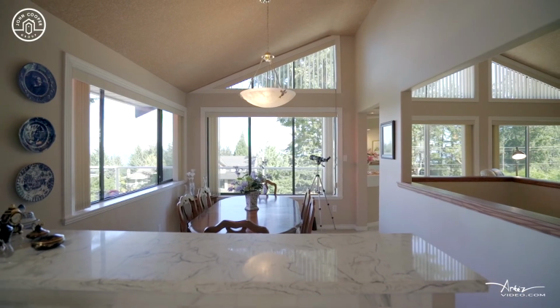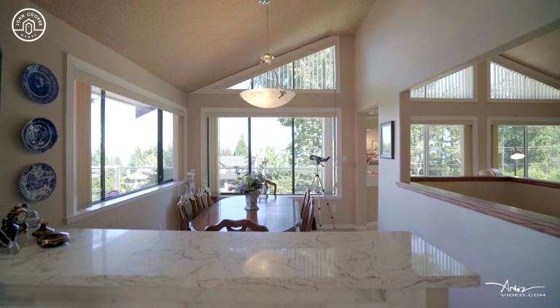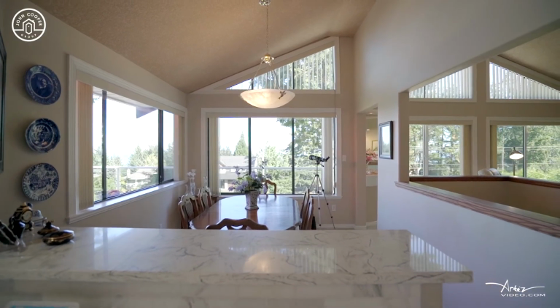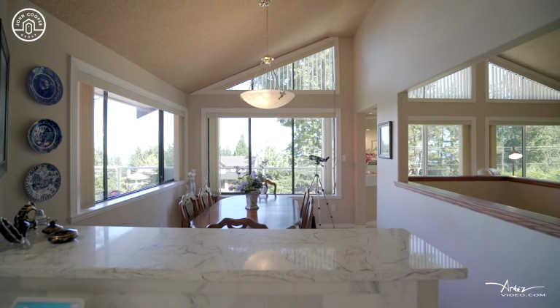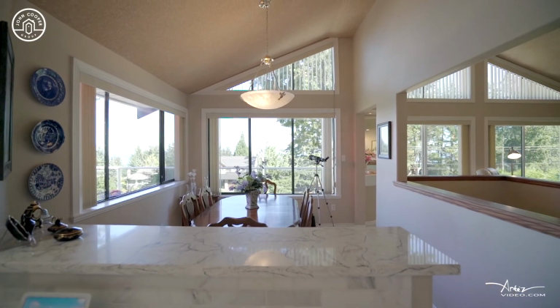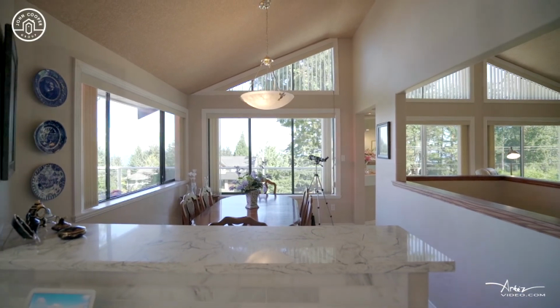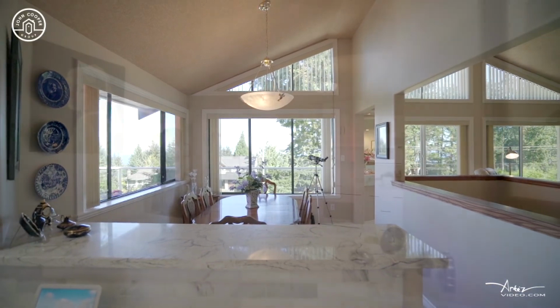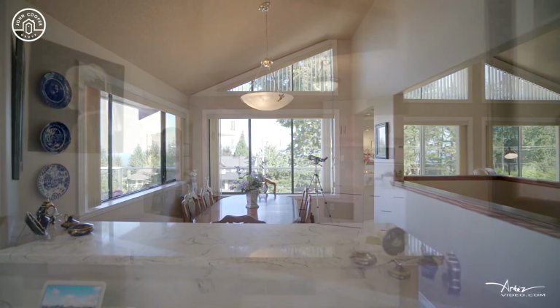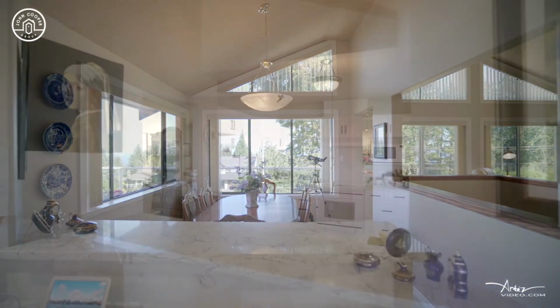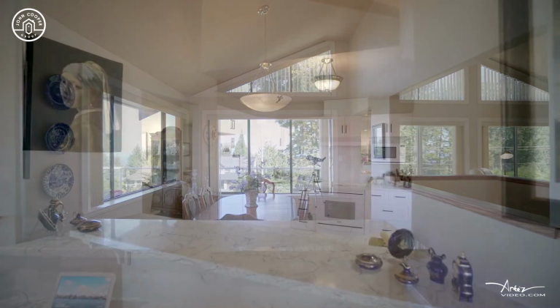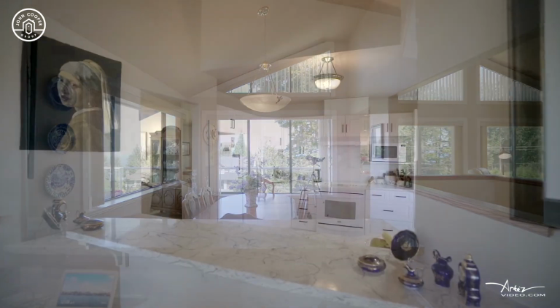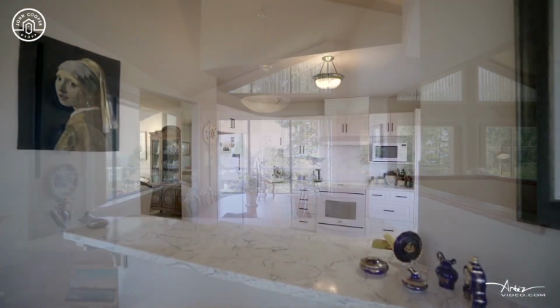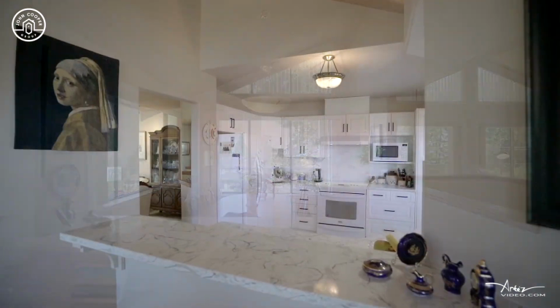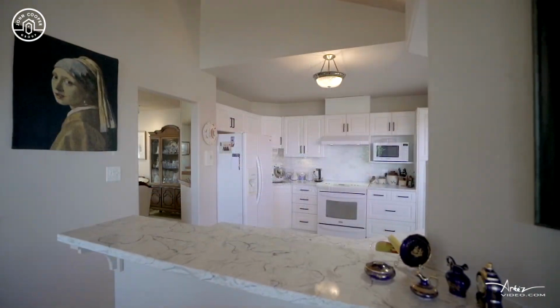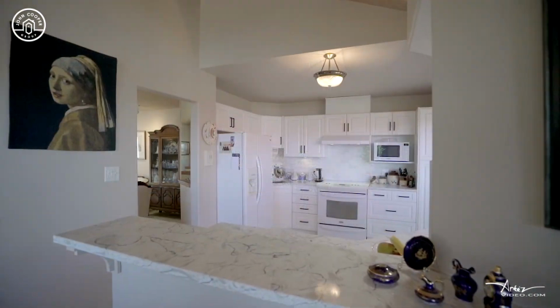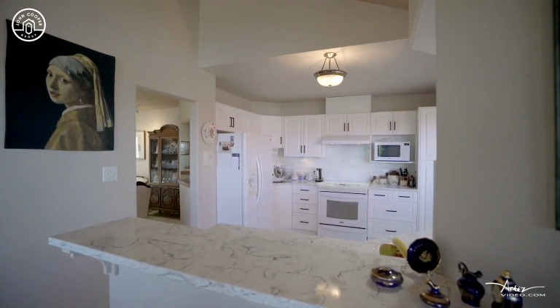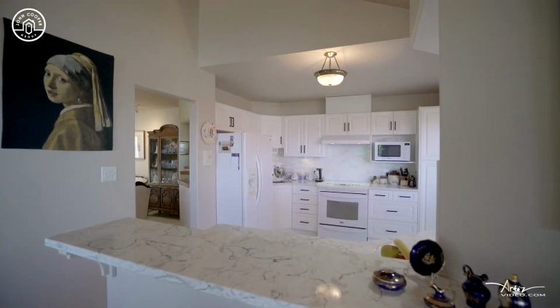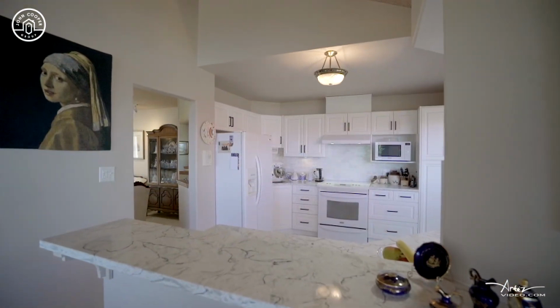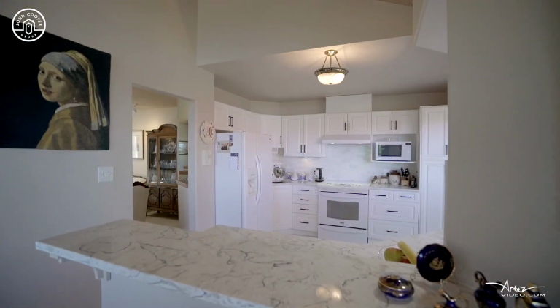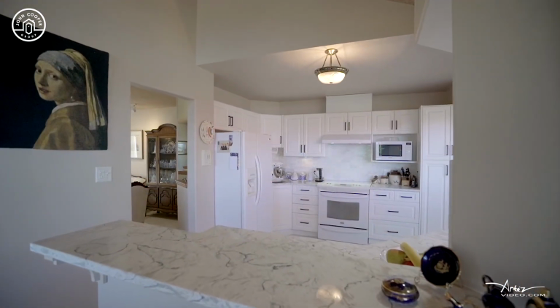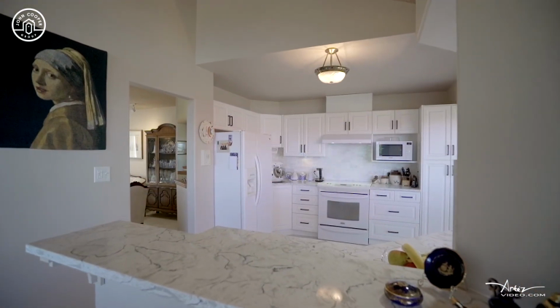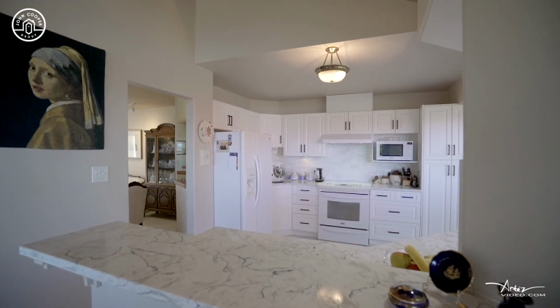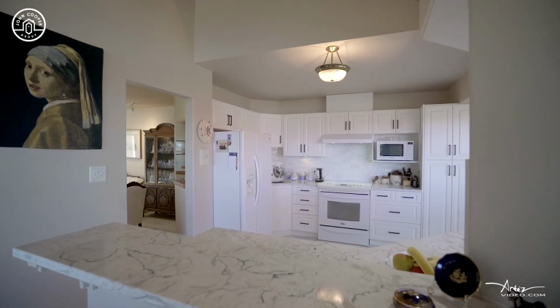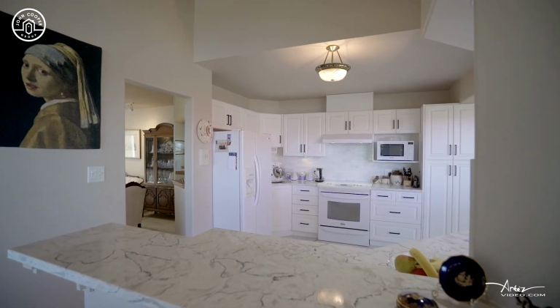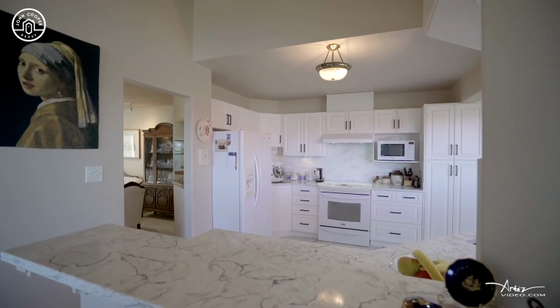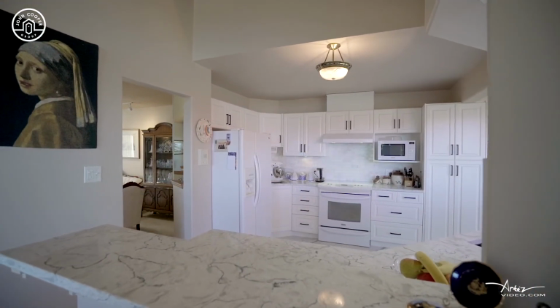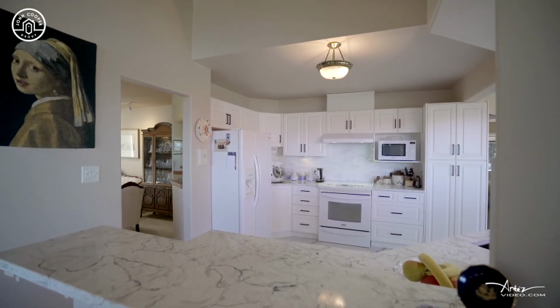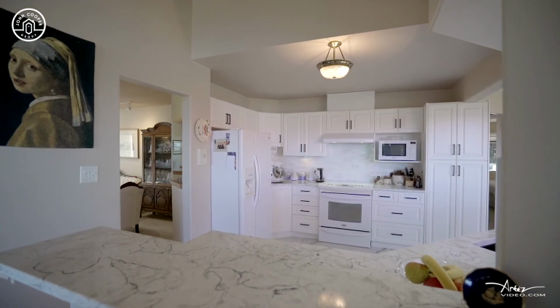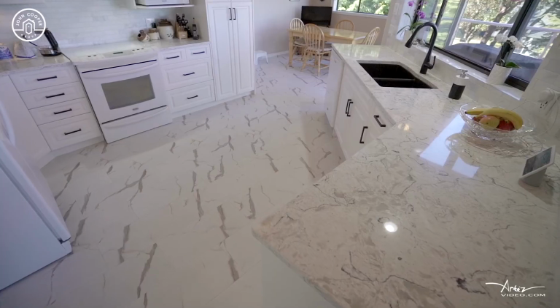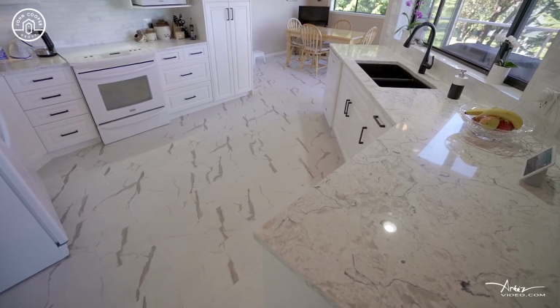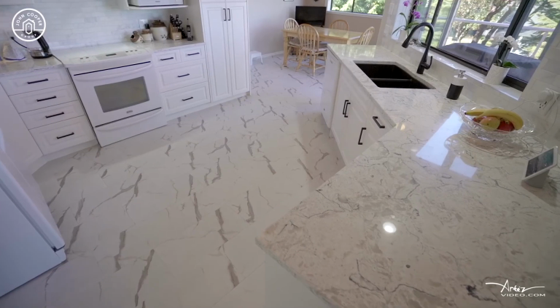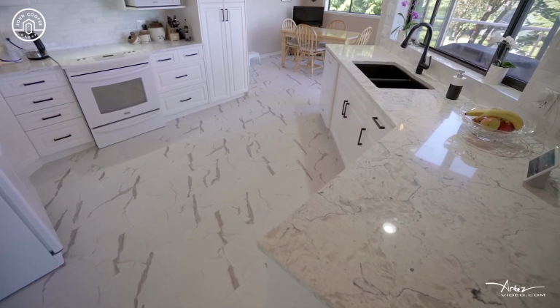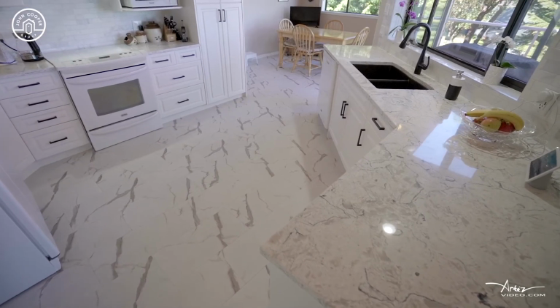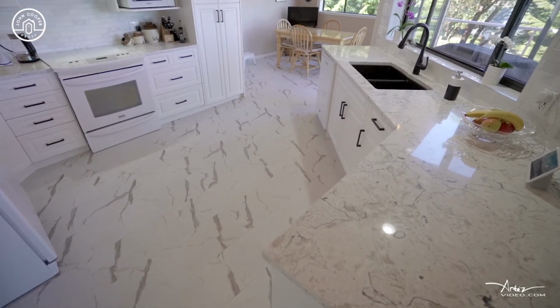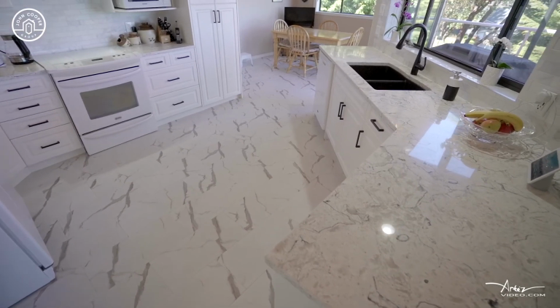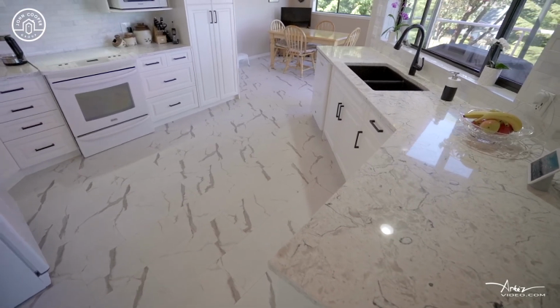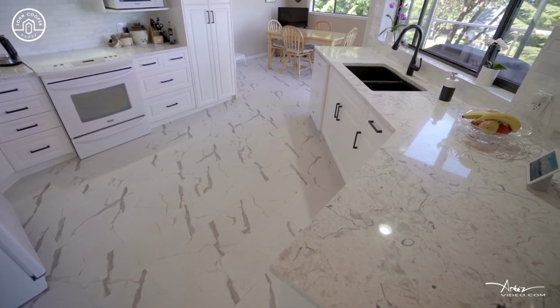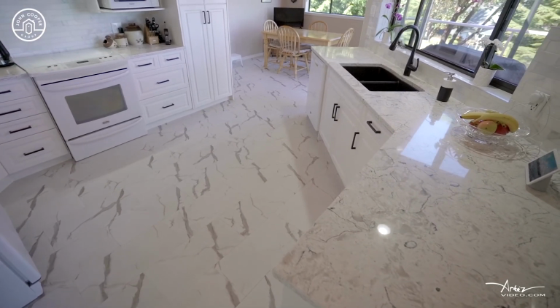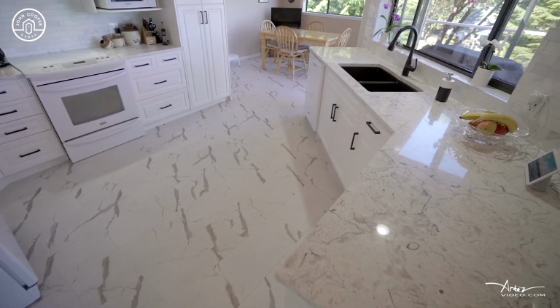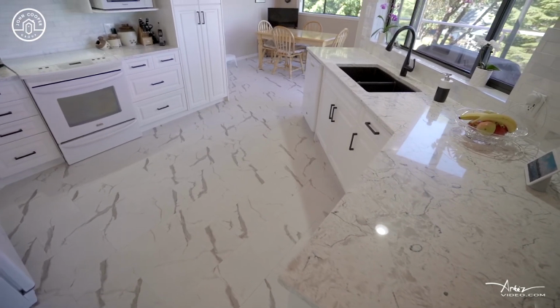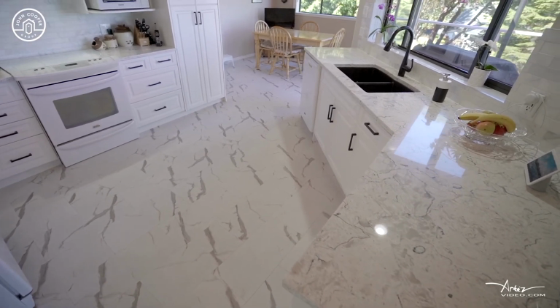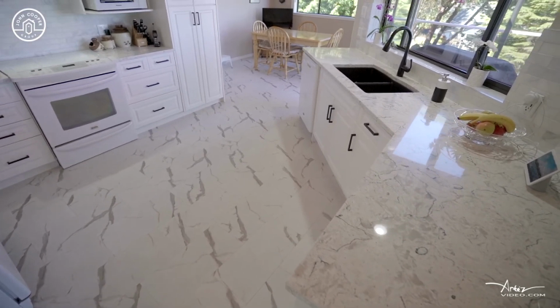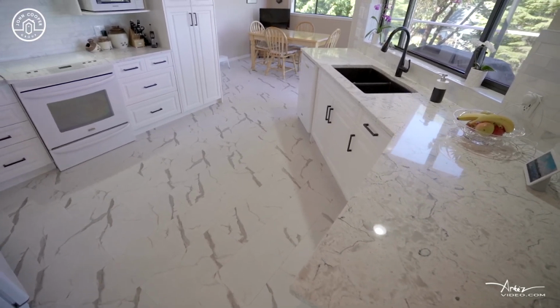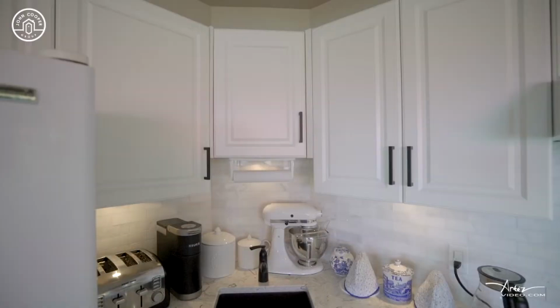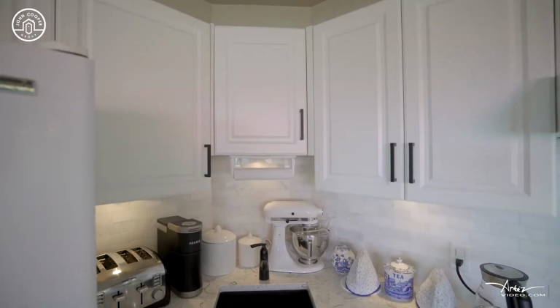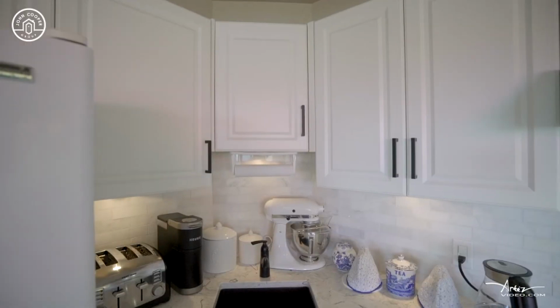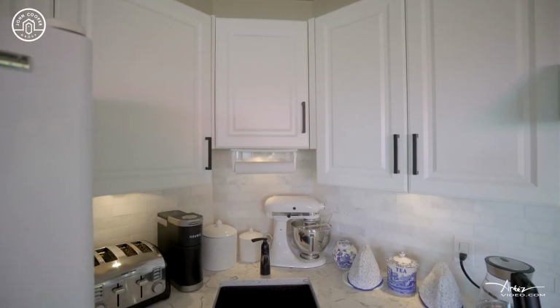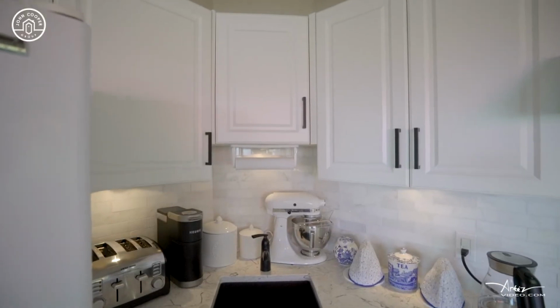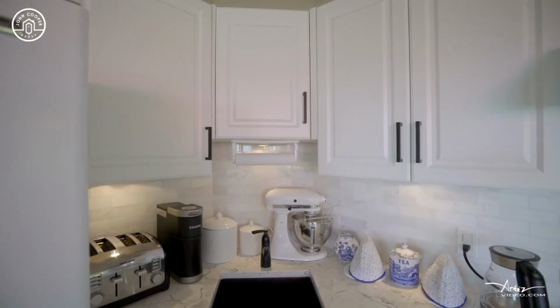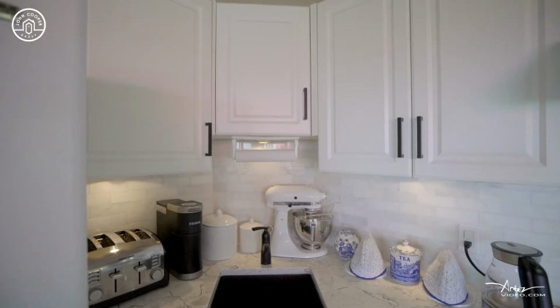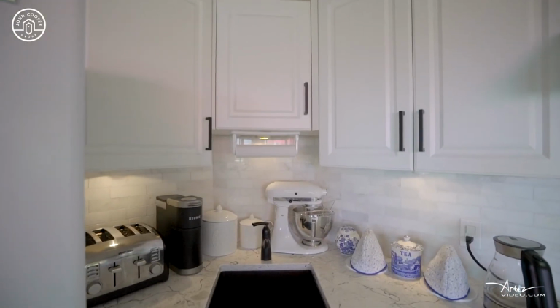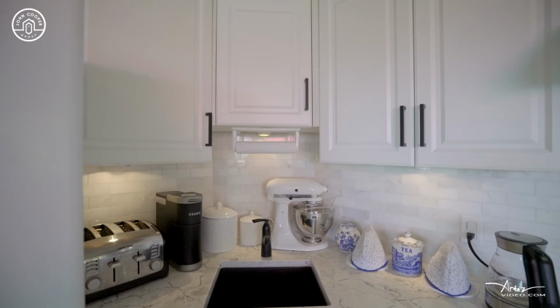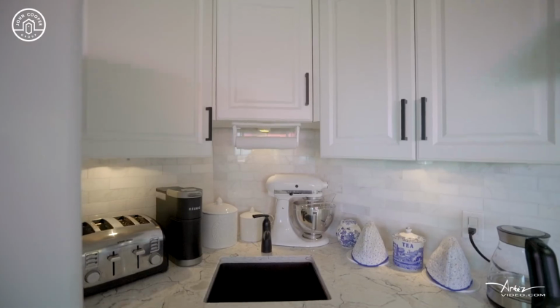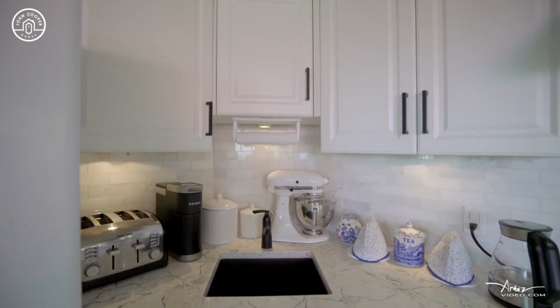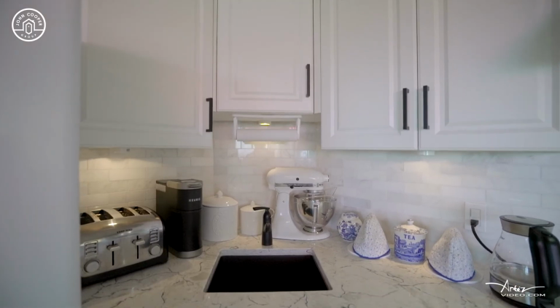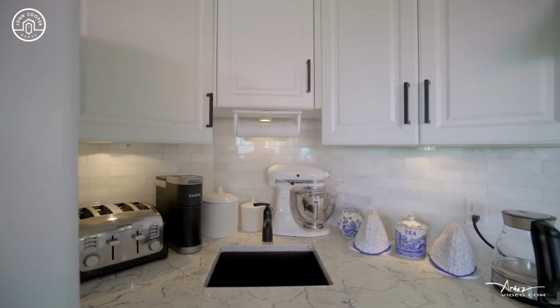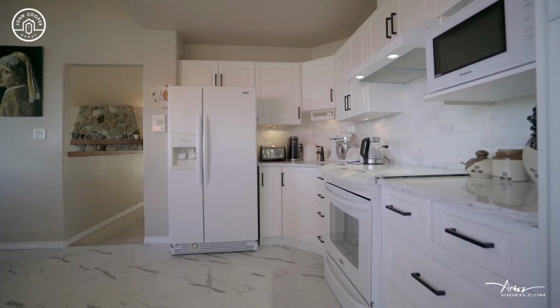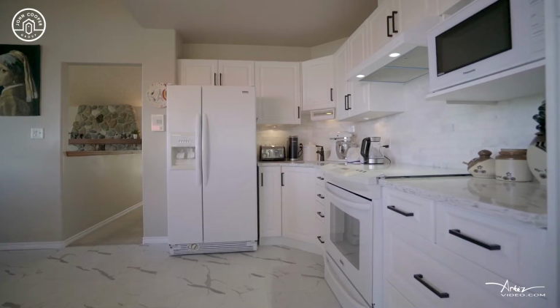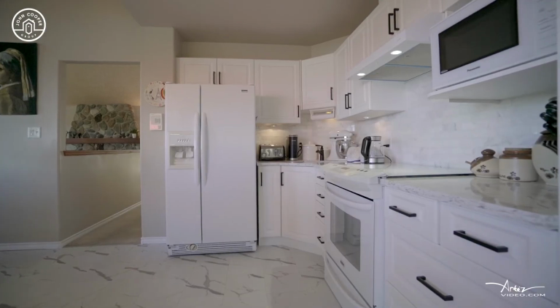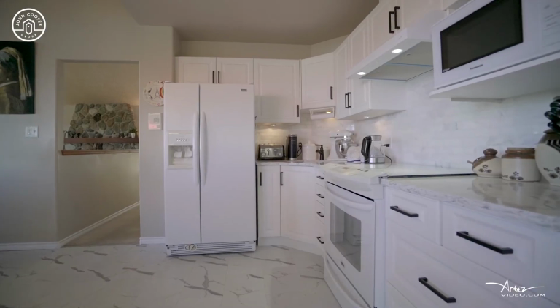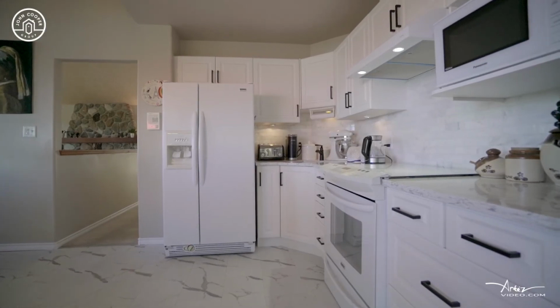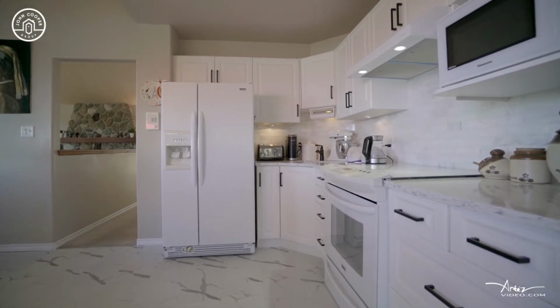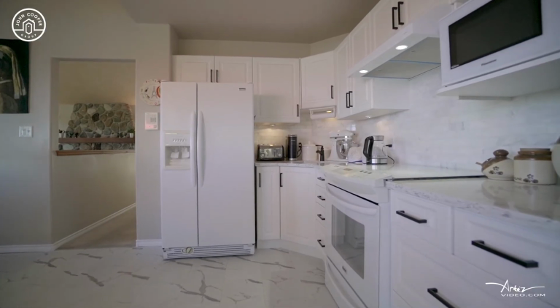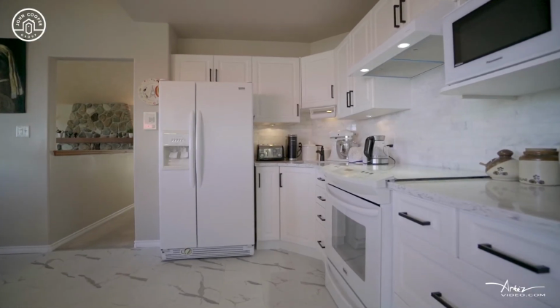You're going to find a gorgeously updated kitchen with new countertops, new cabinets, and new appliances.